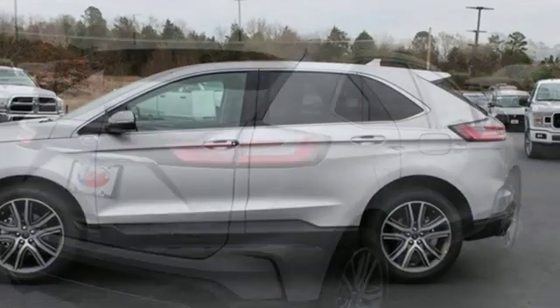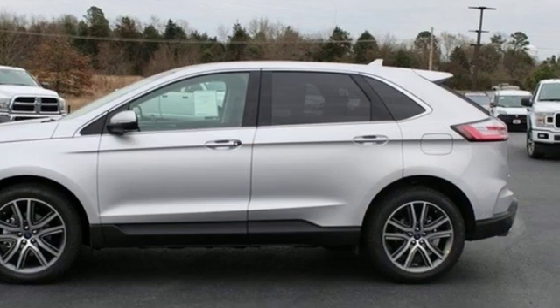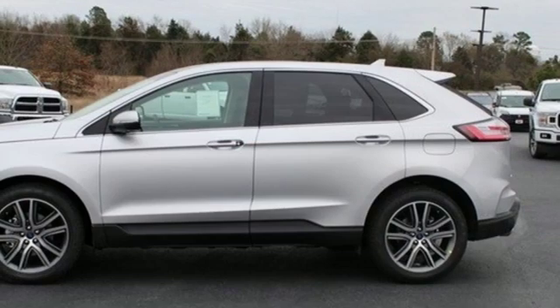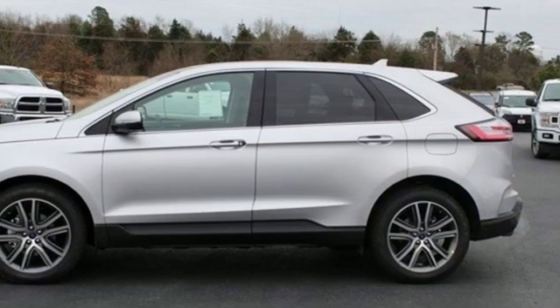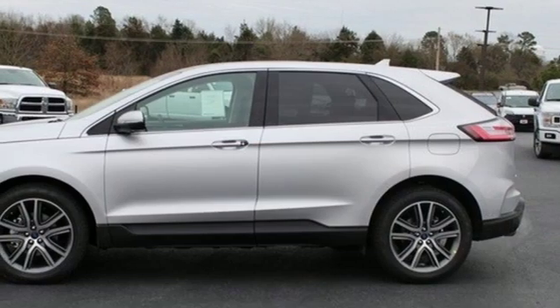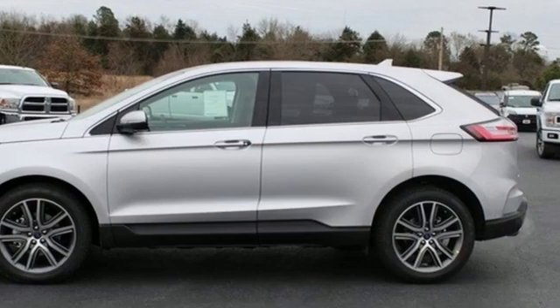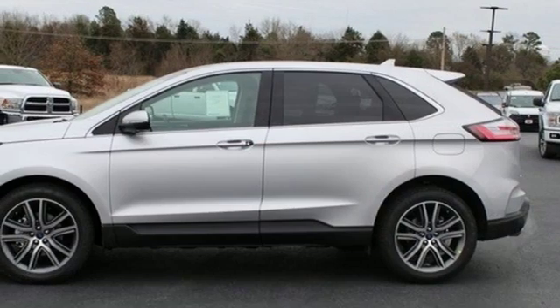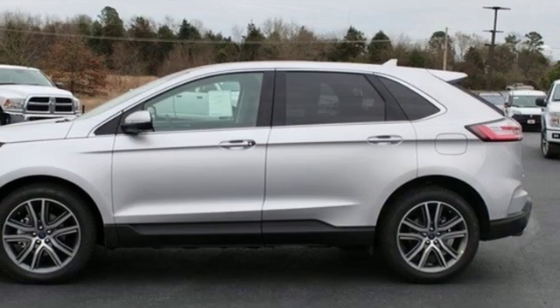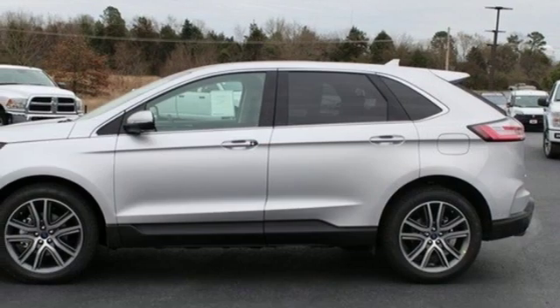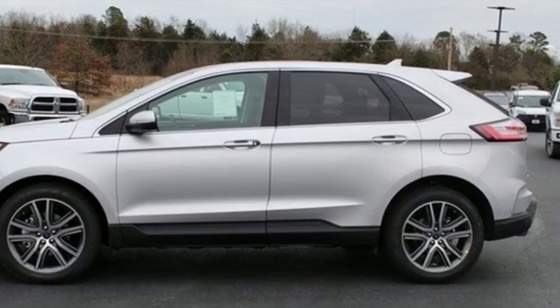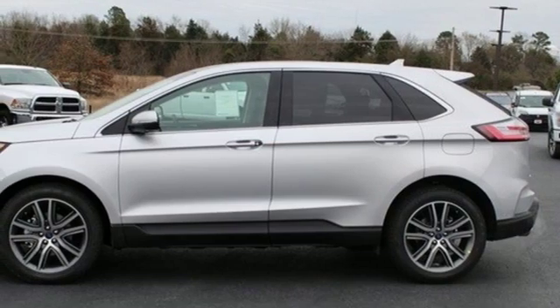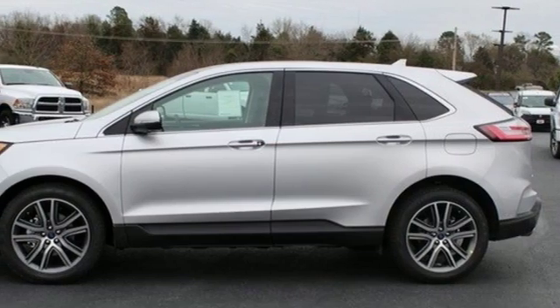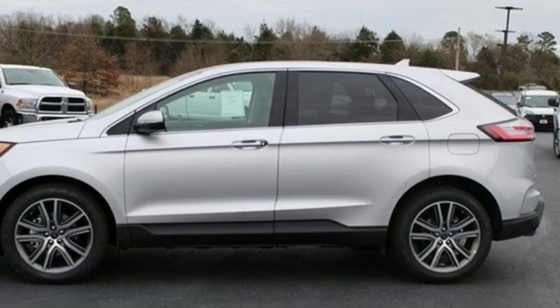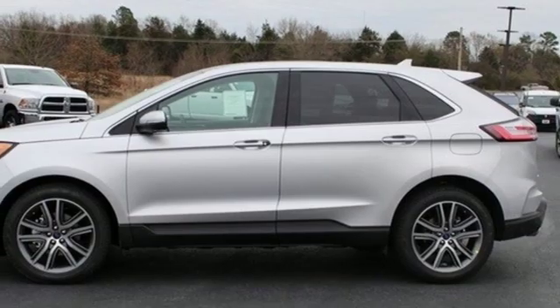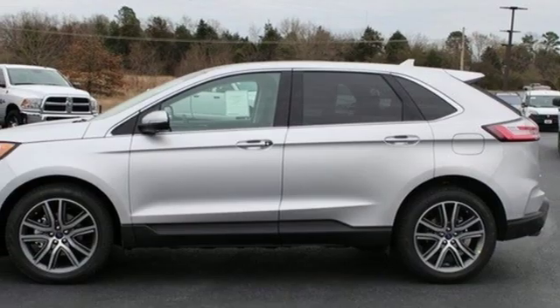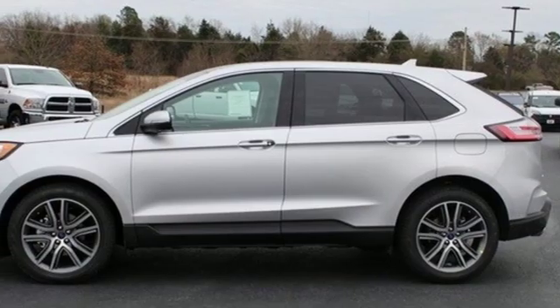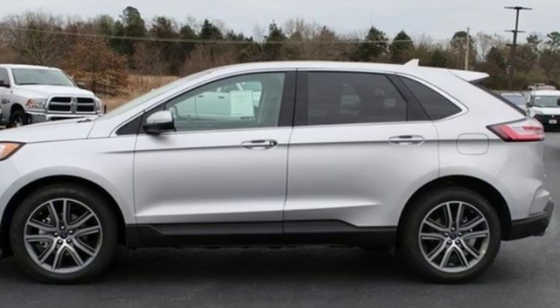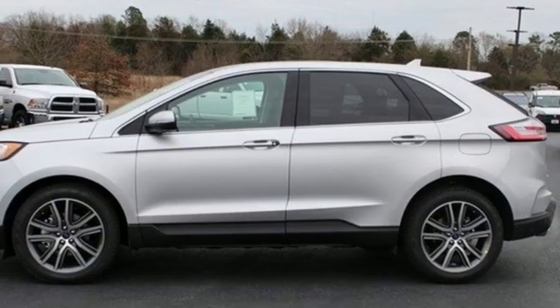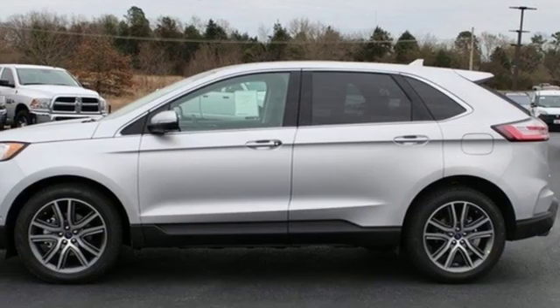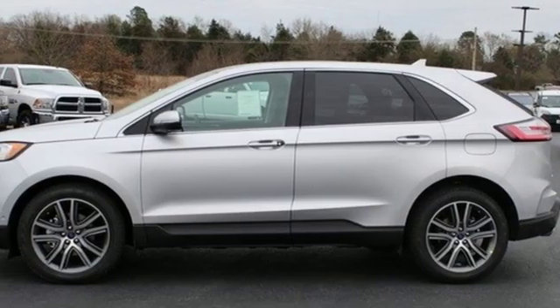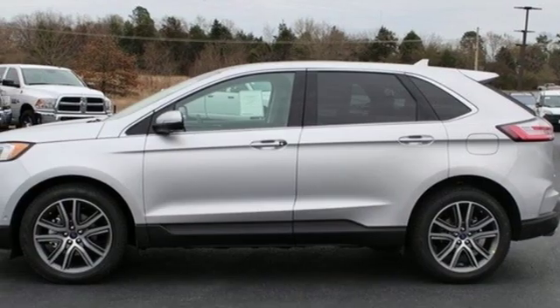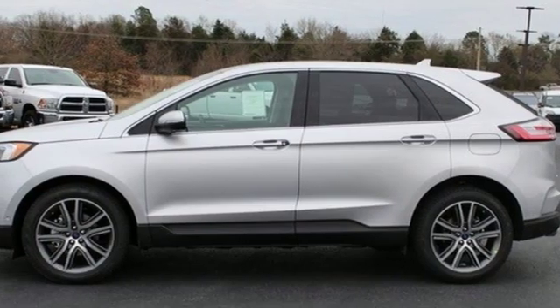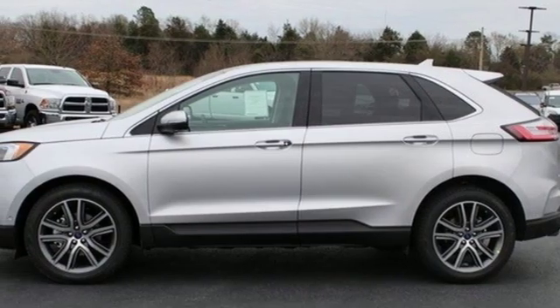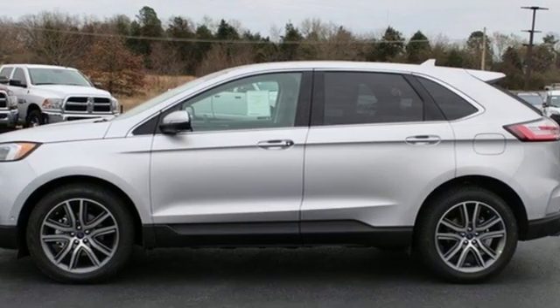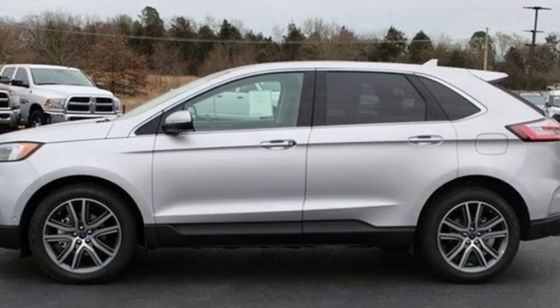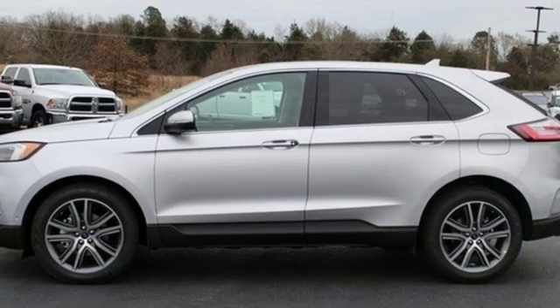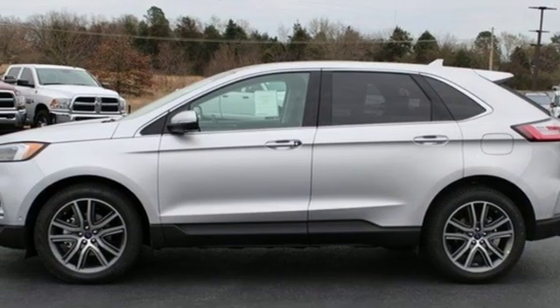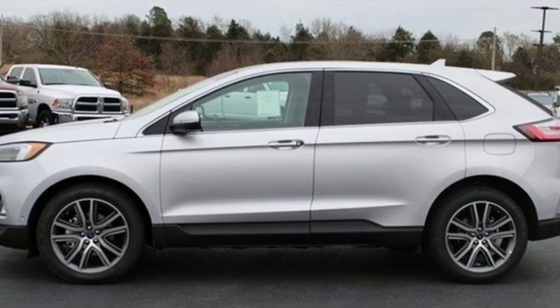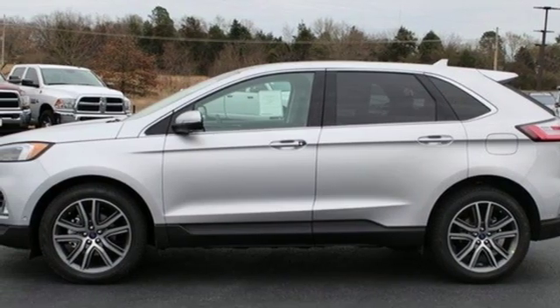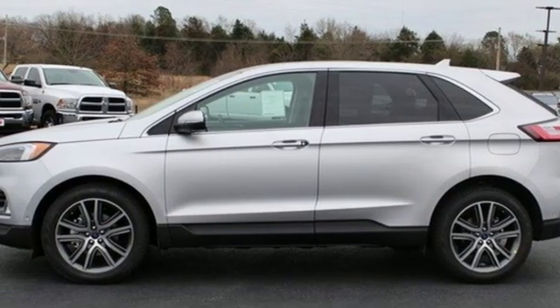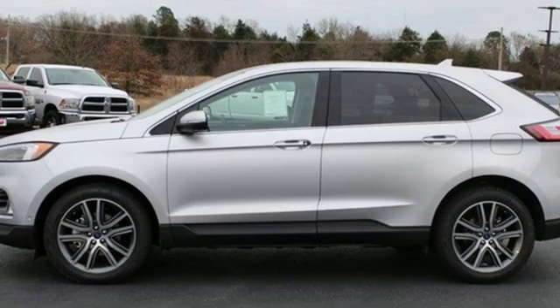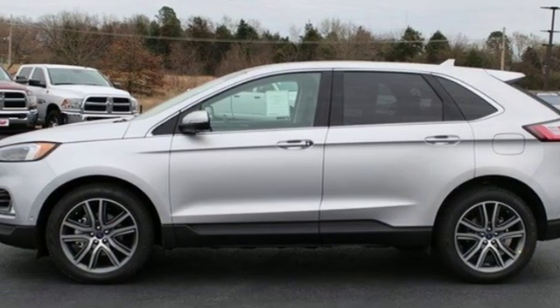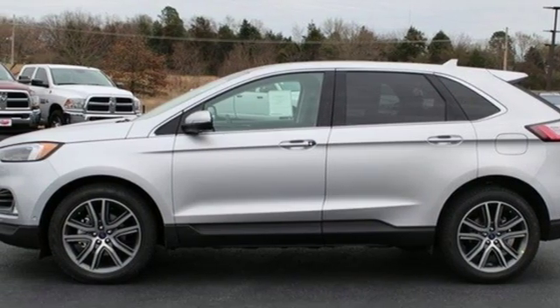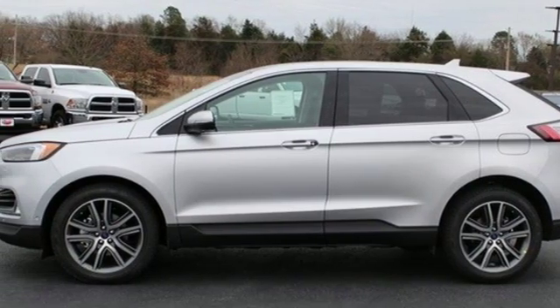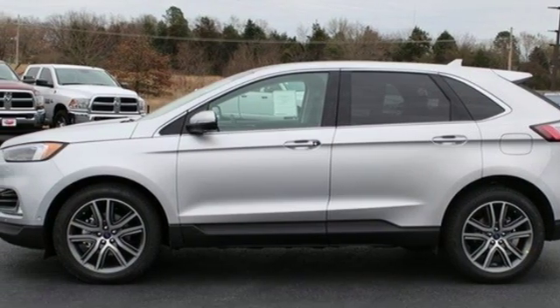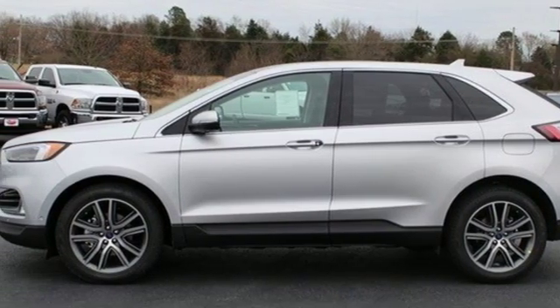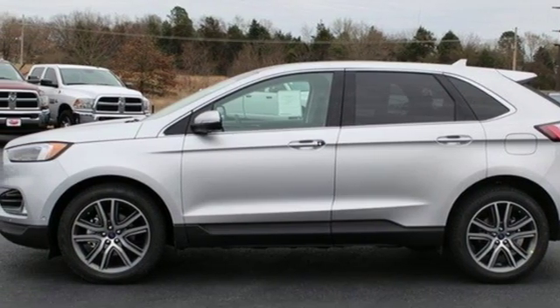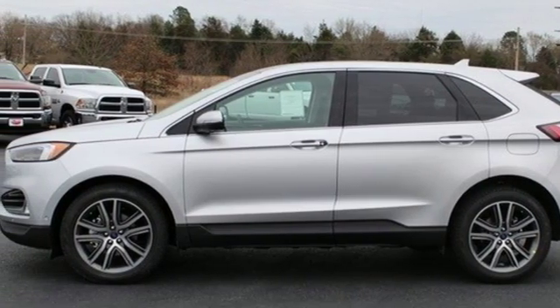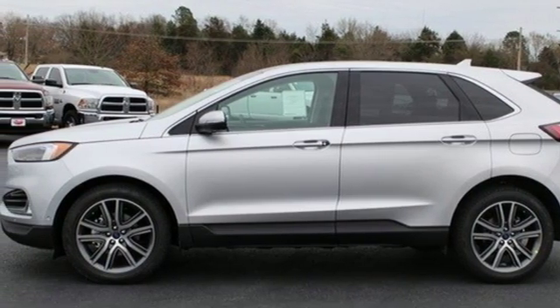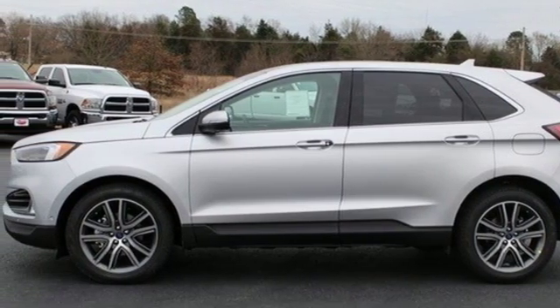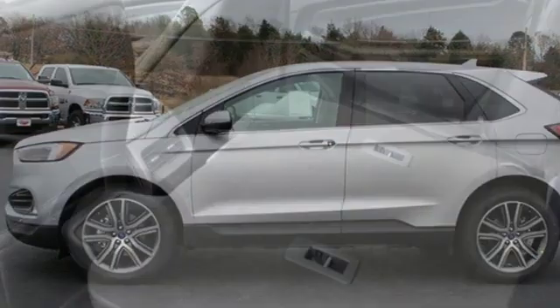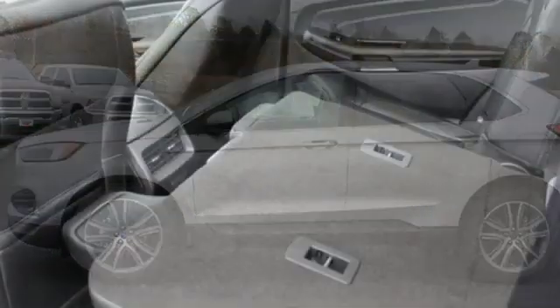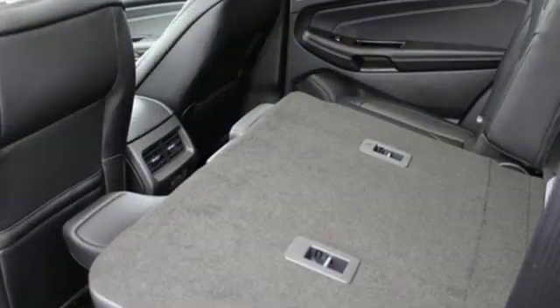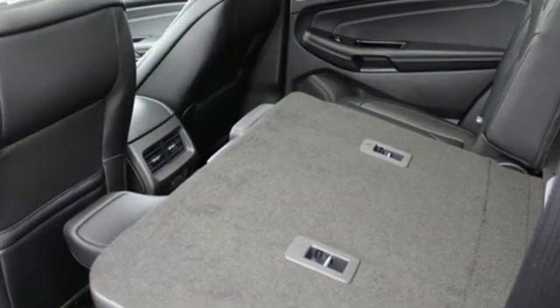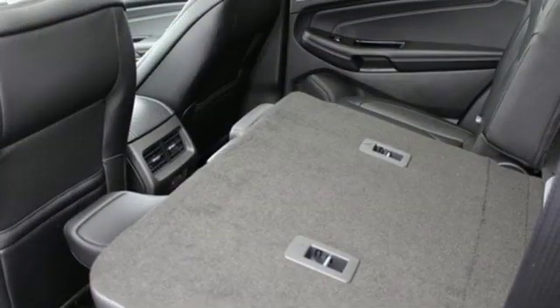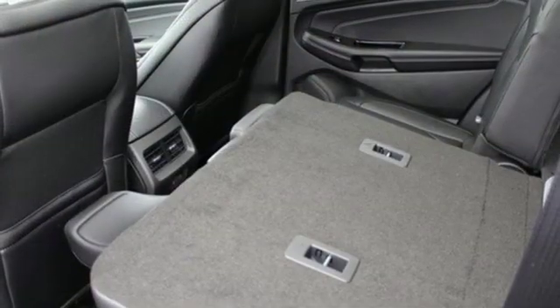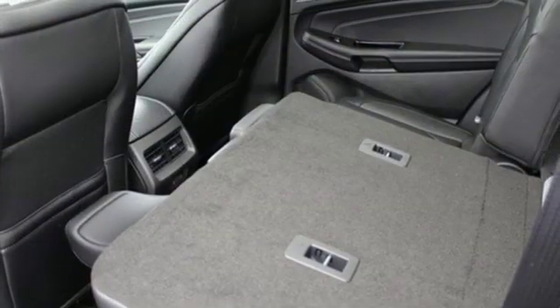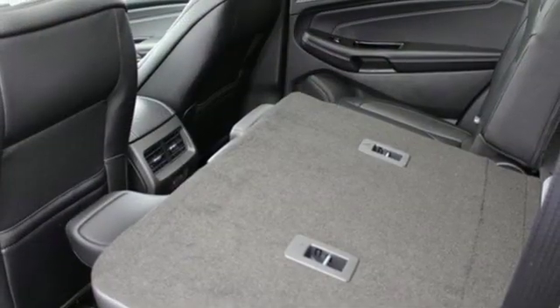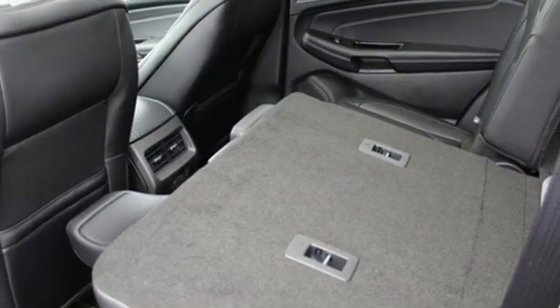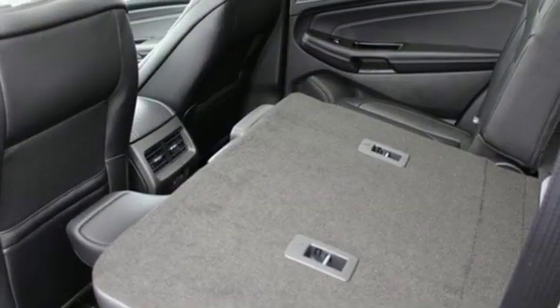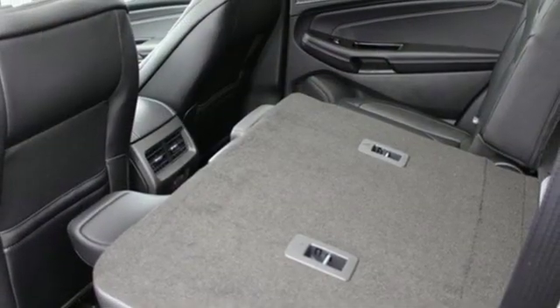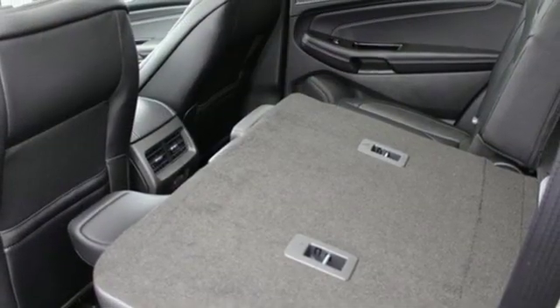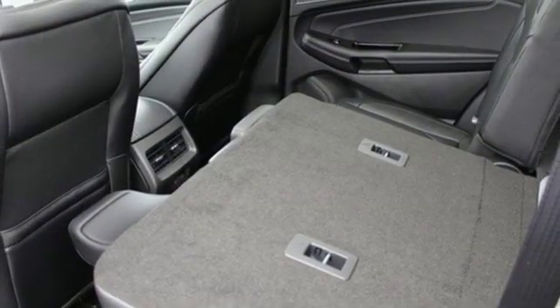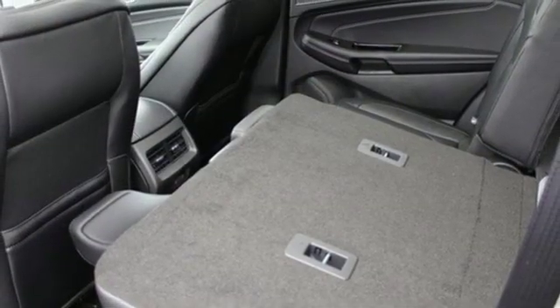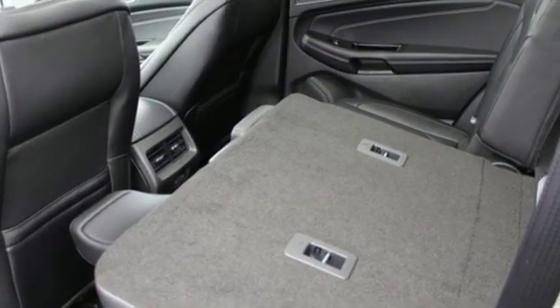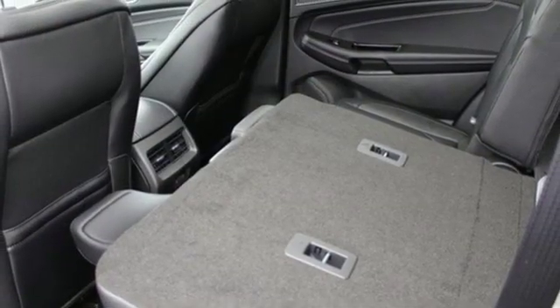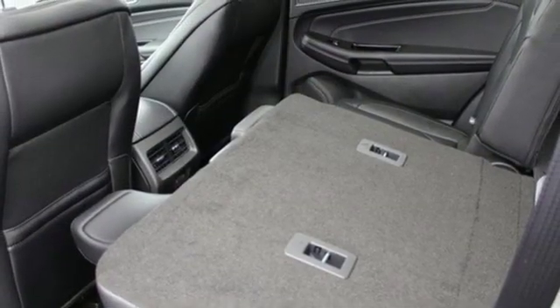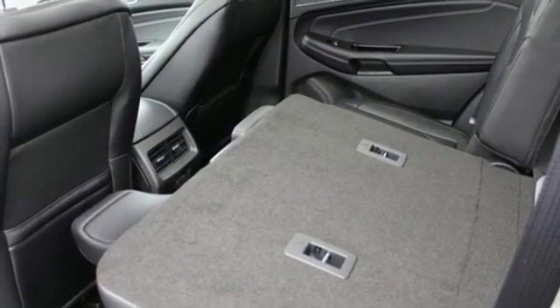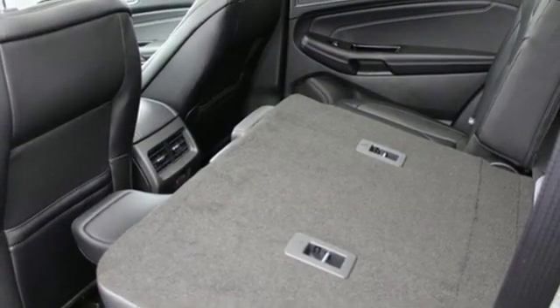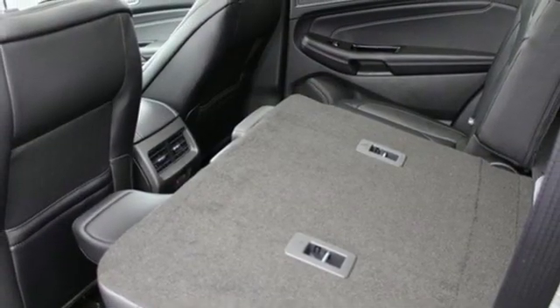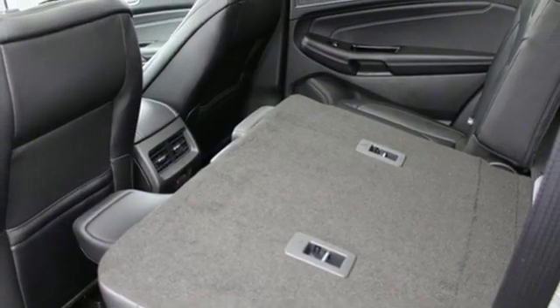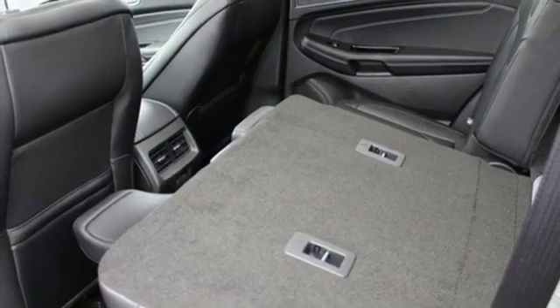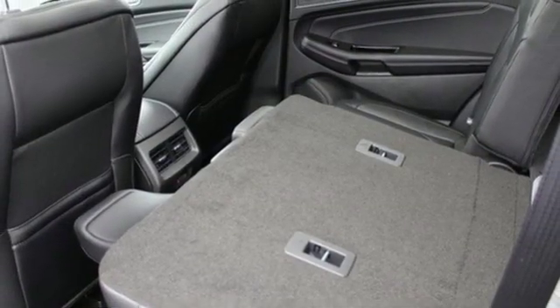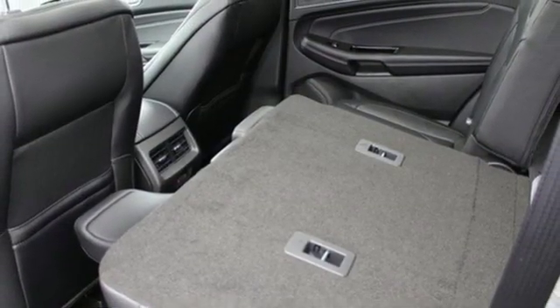Automatic transmission, hands-free liftgate, gas pressurized shocks, and power heated mirrors.